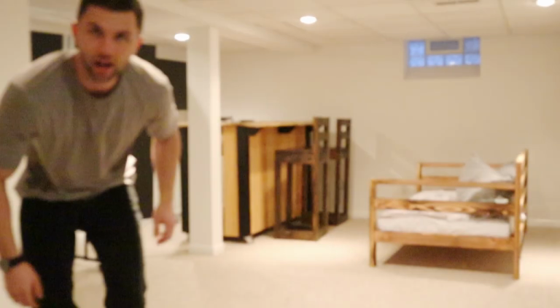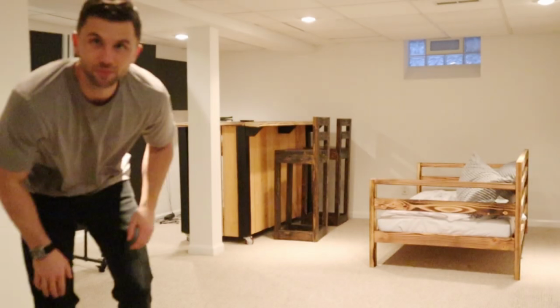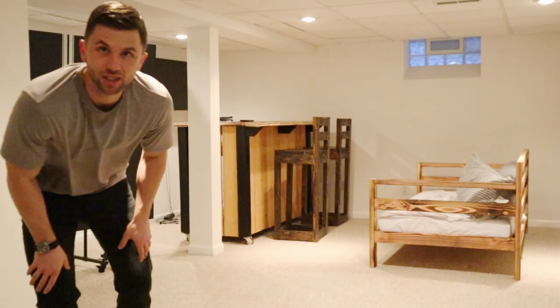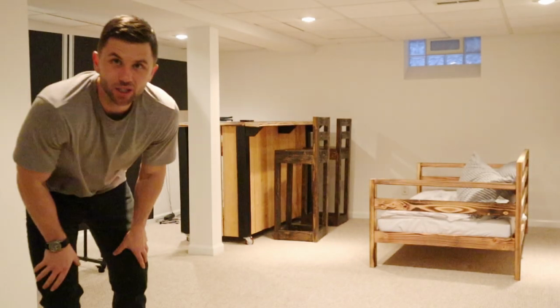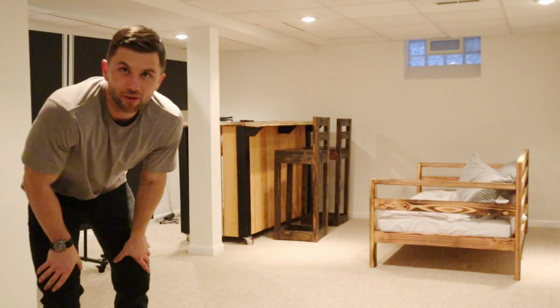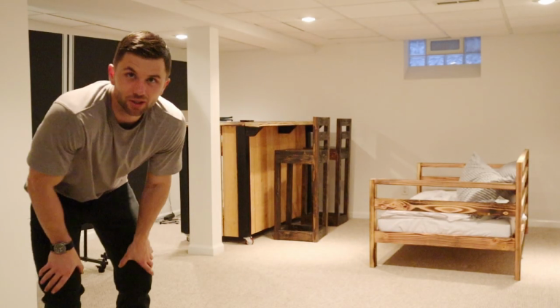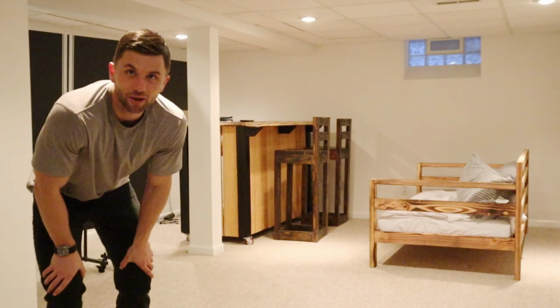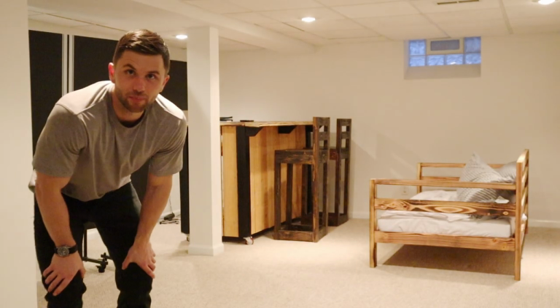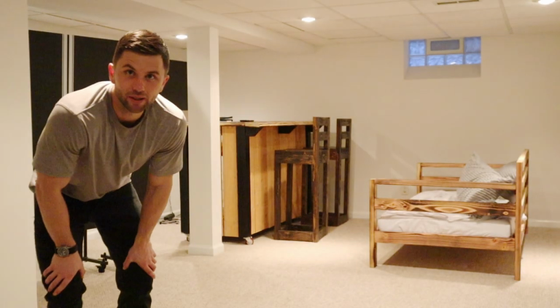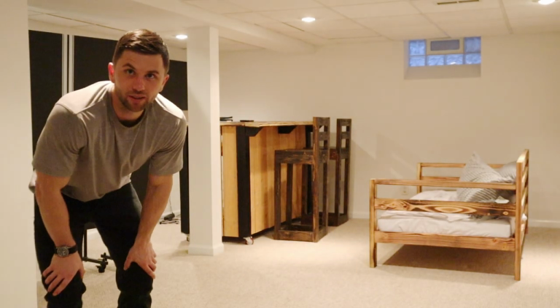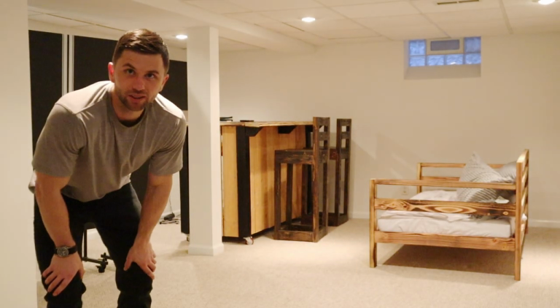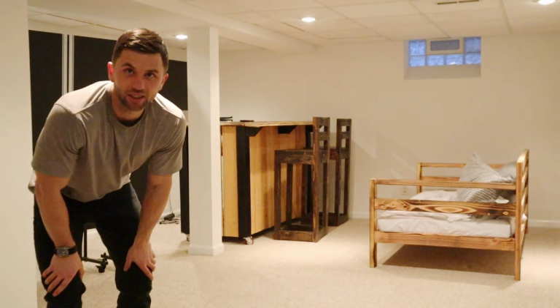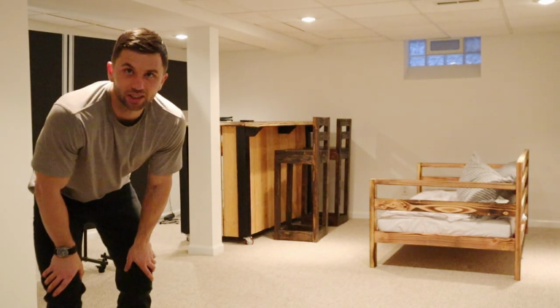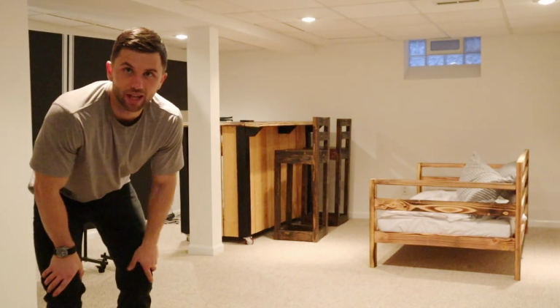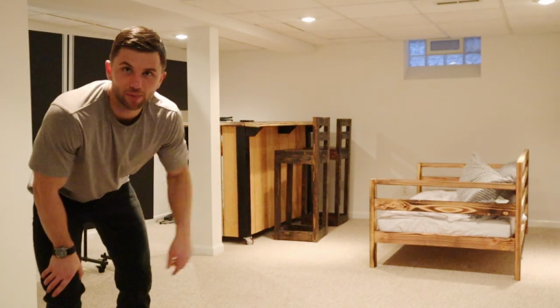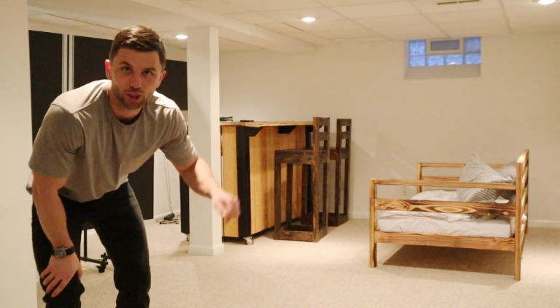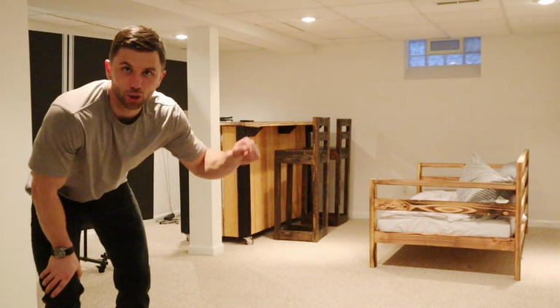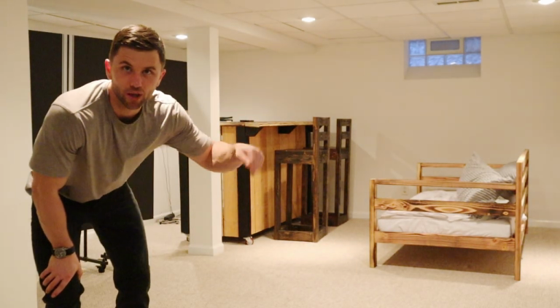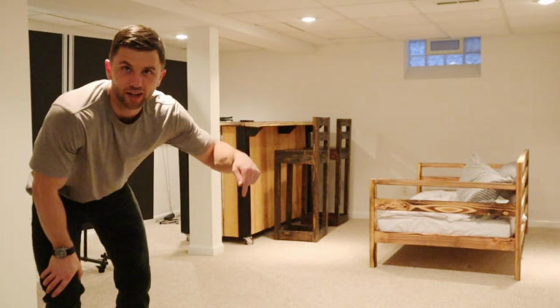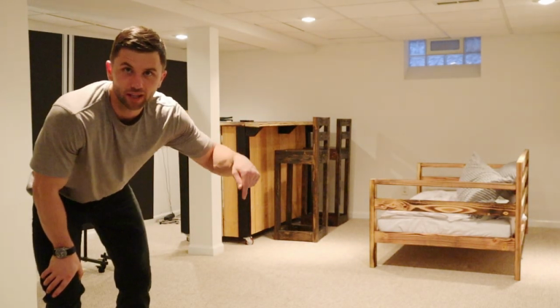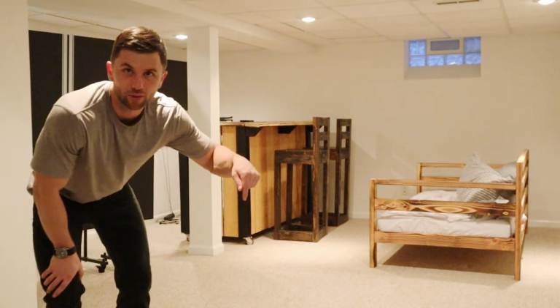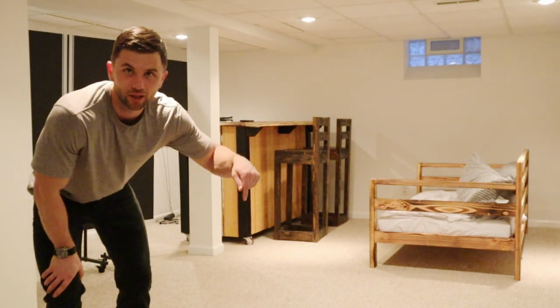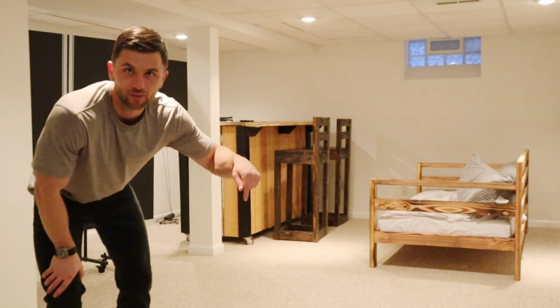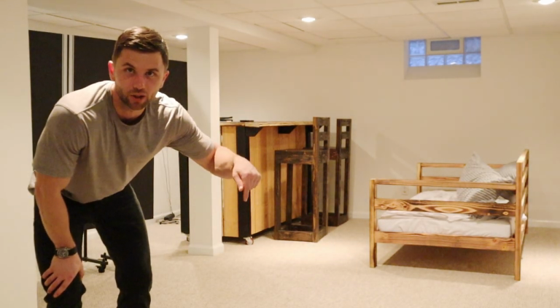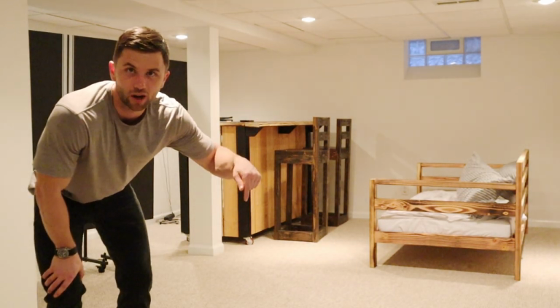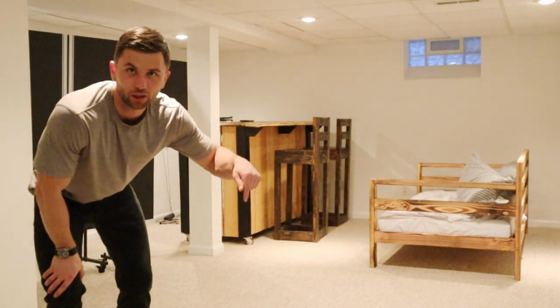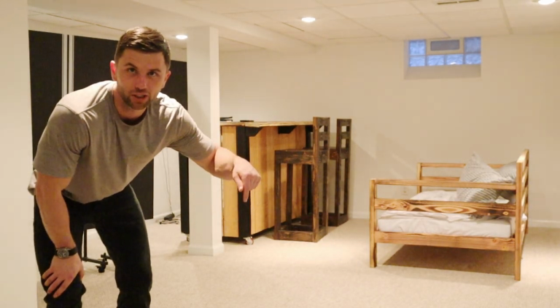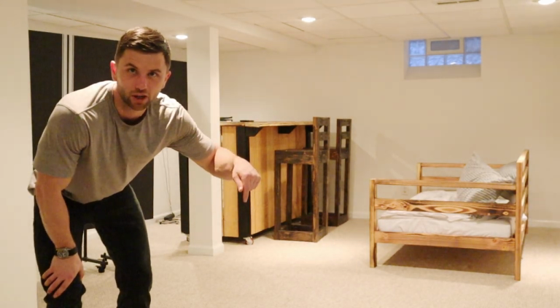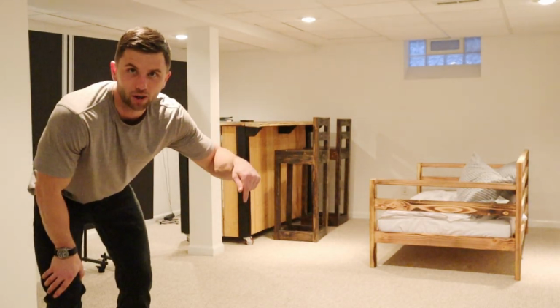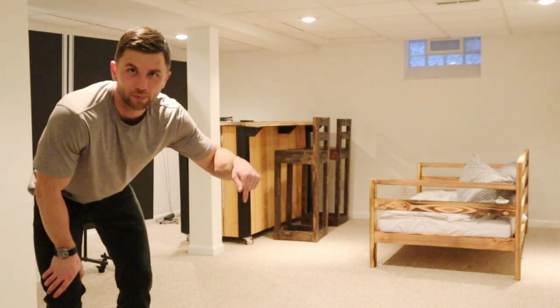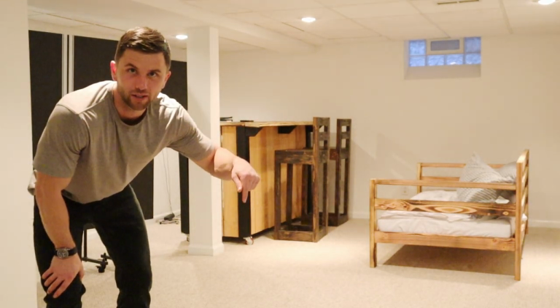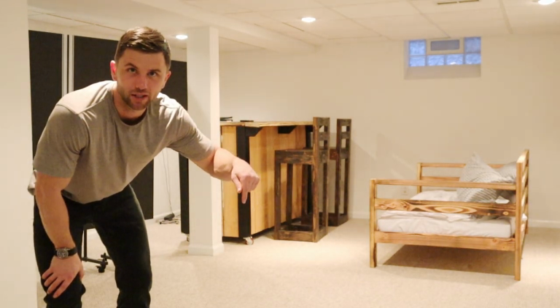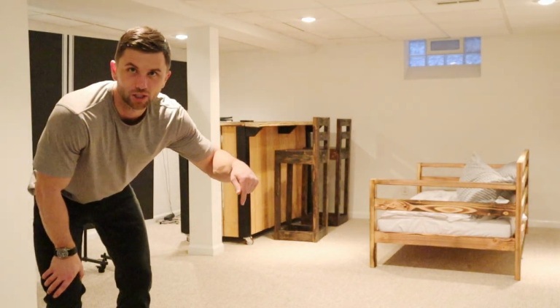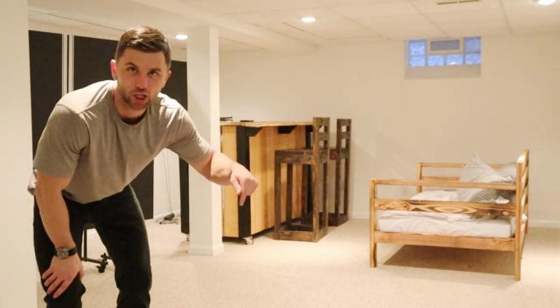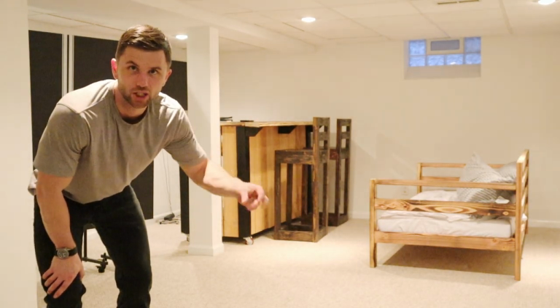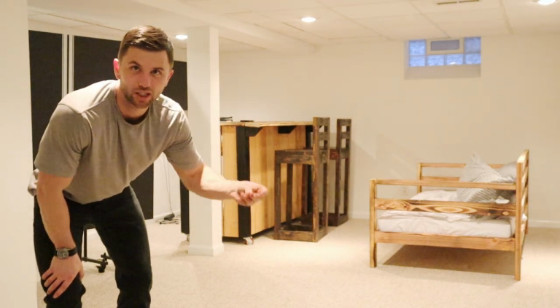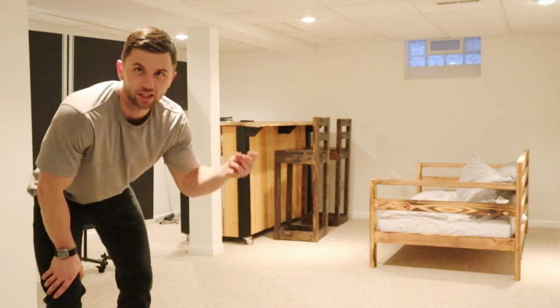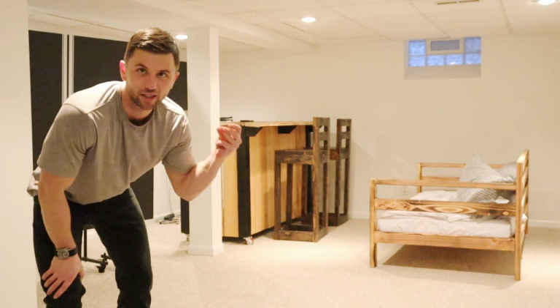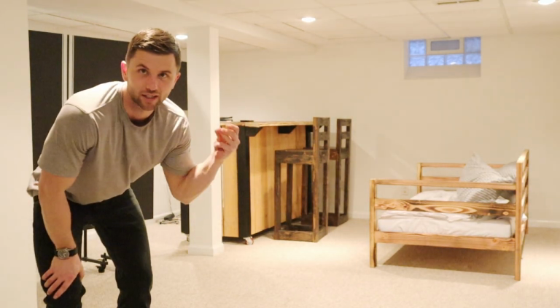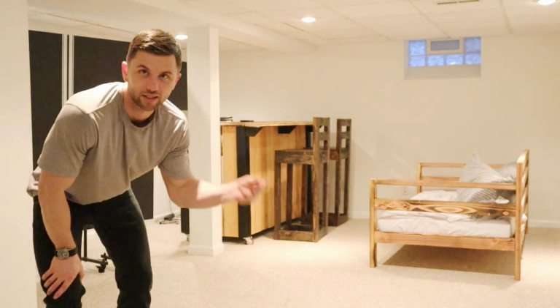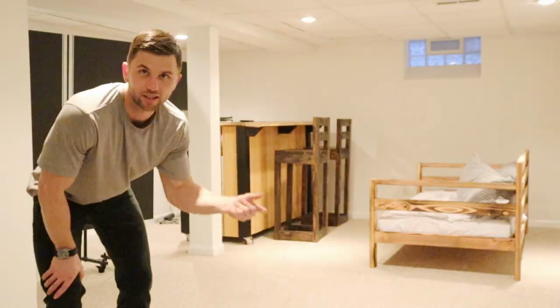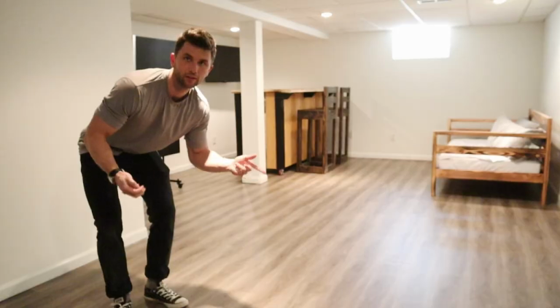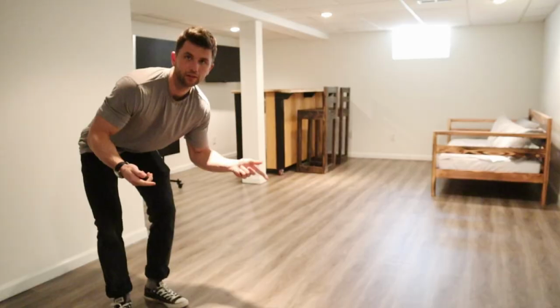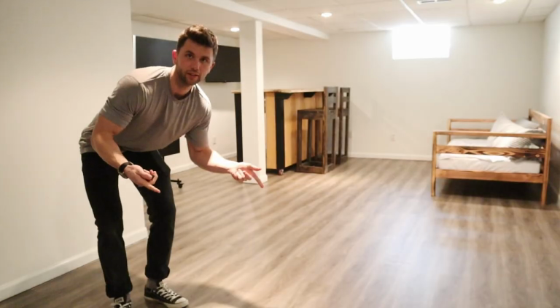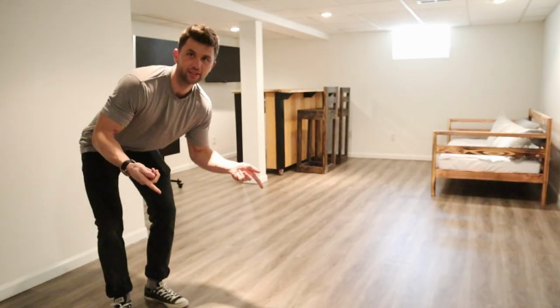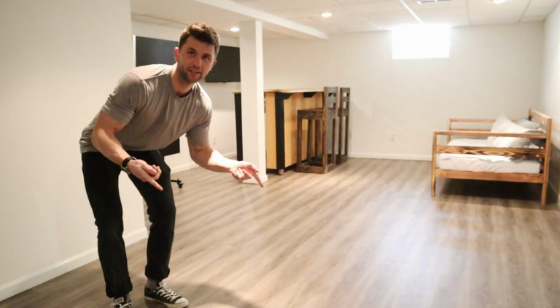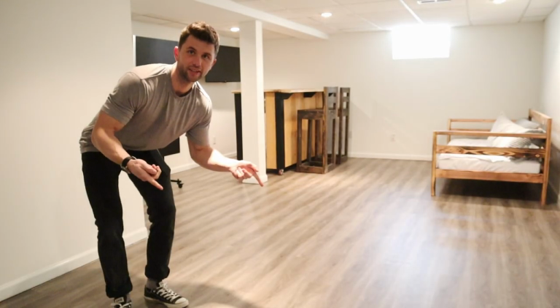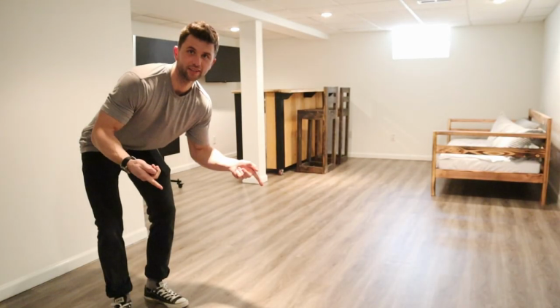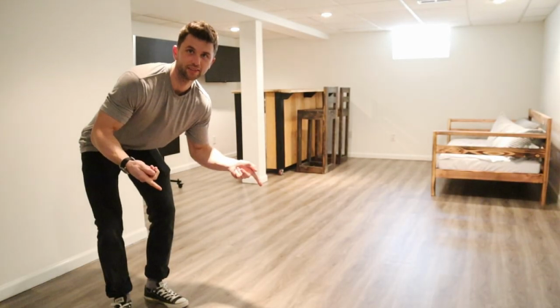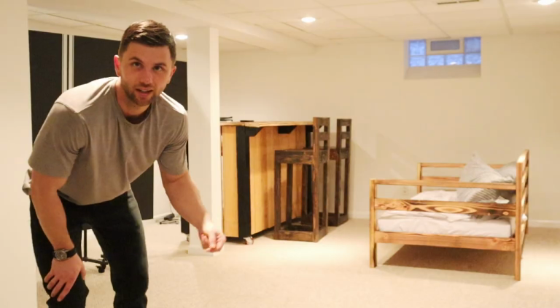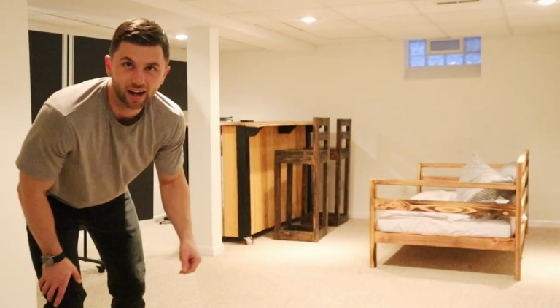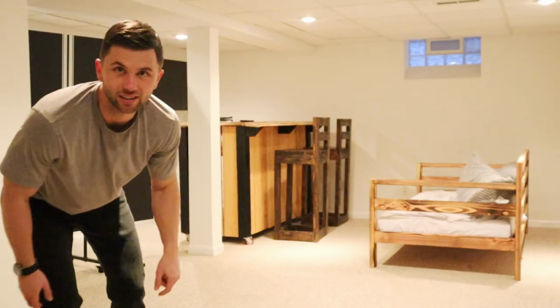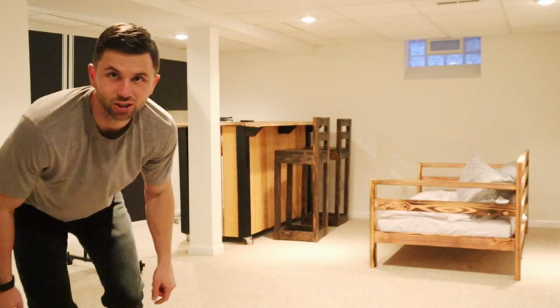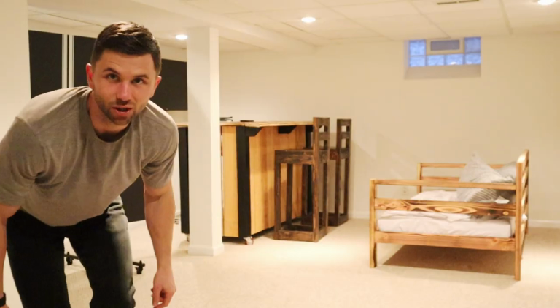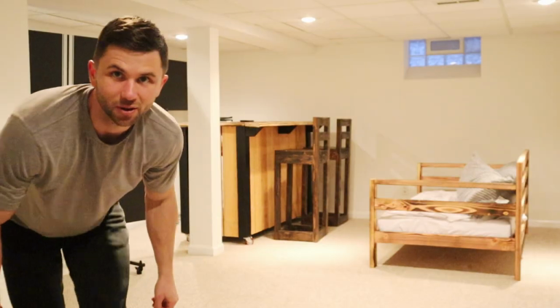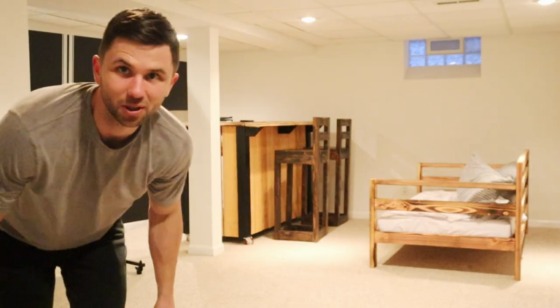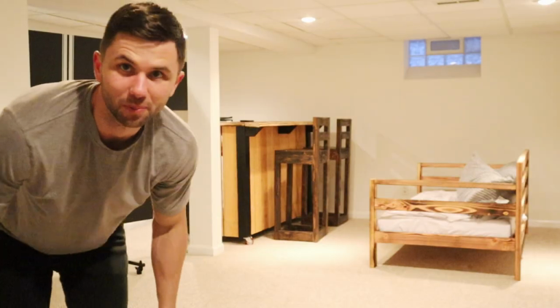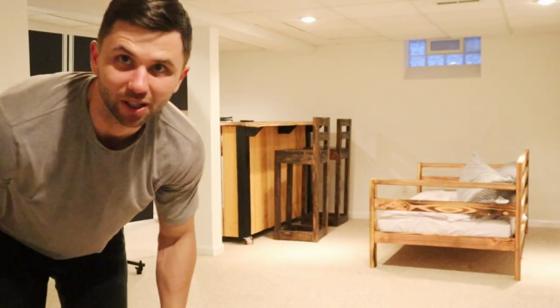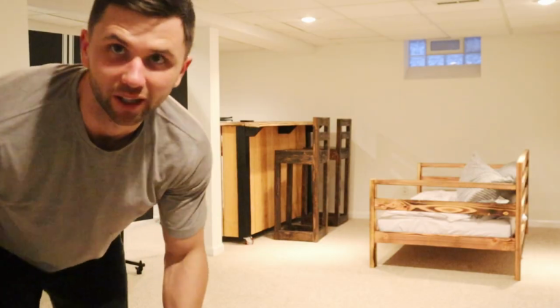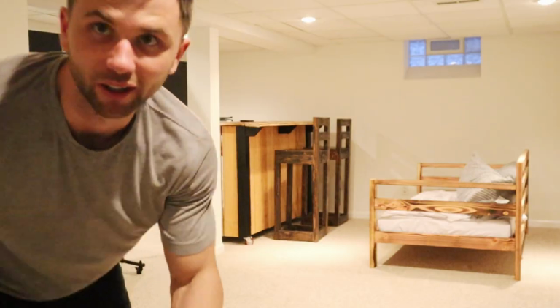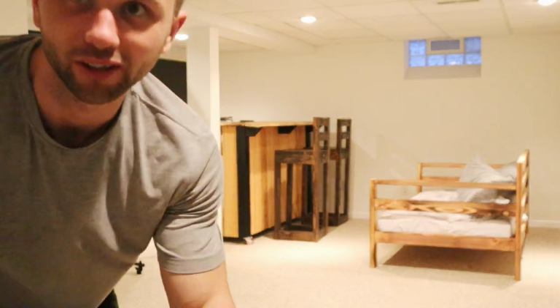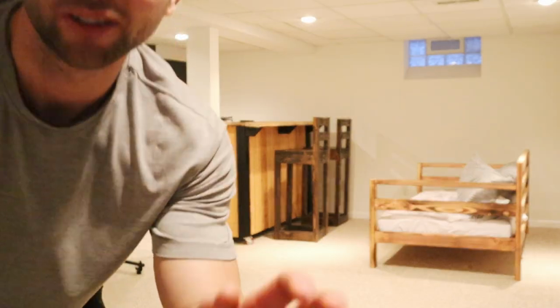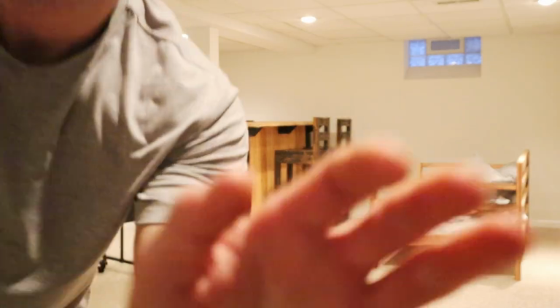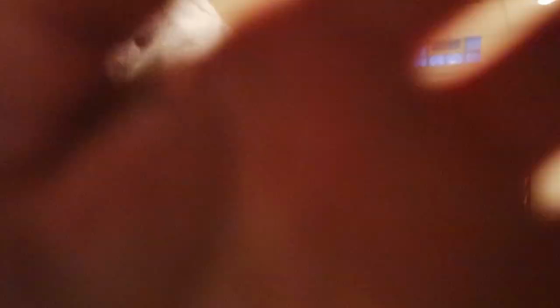I'm CJ with Starter Builds and today I'm going to show you how to get rid of your ugly carpet and change it into this.